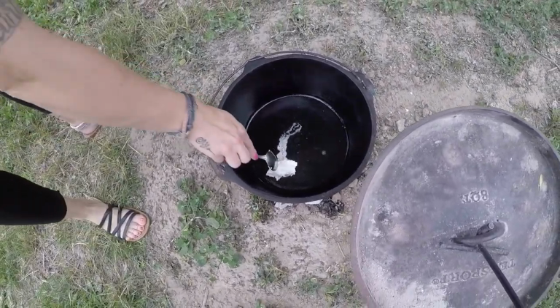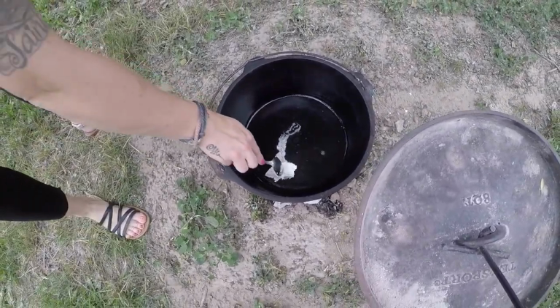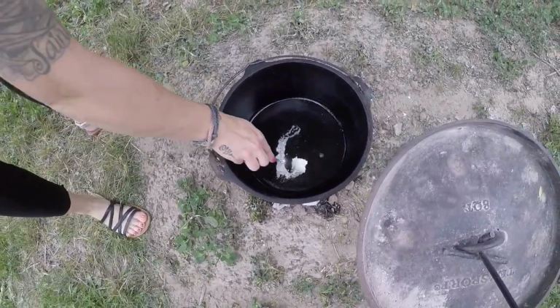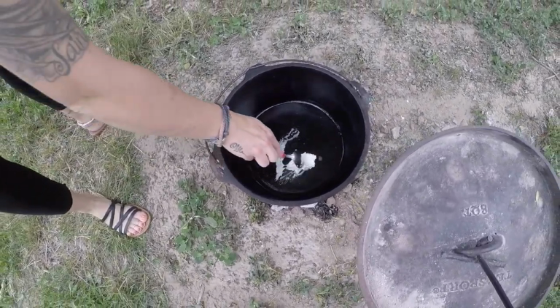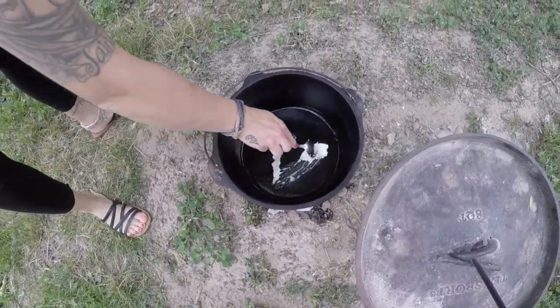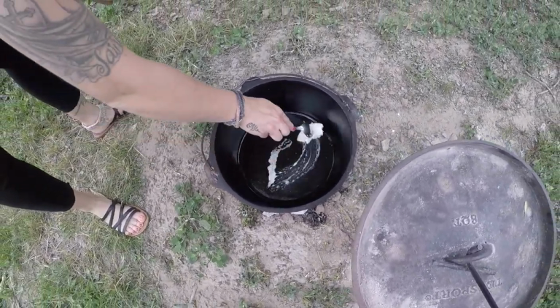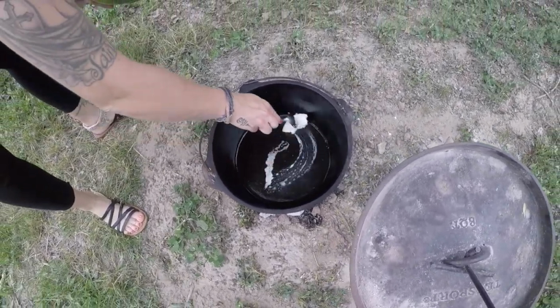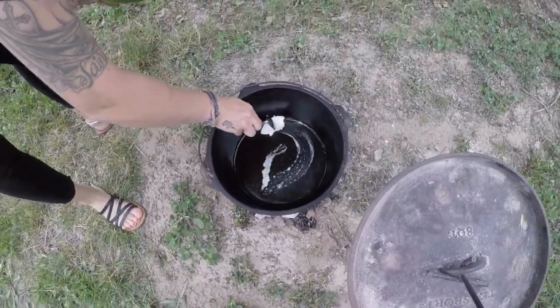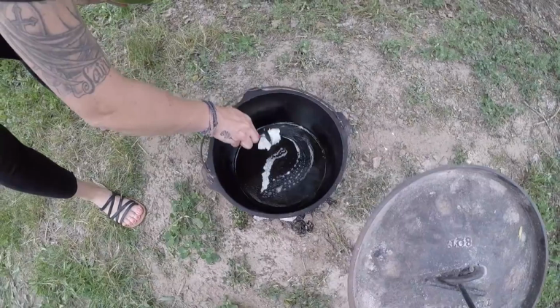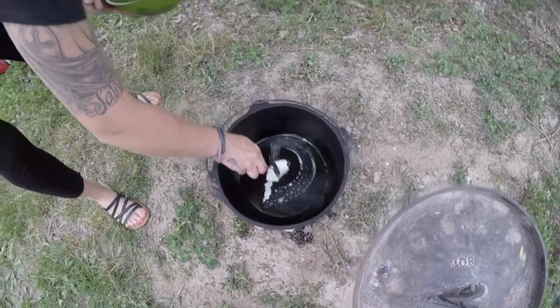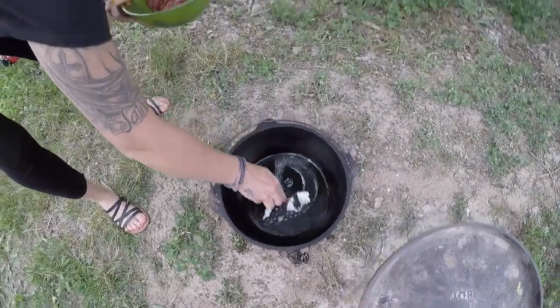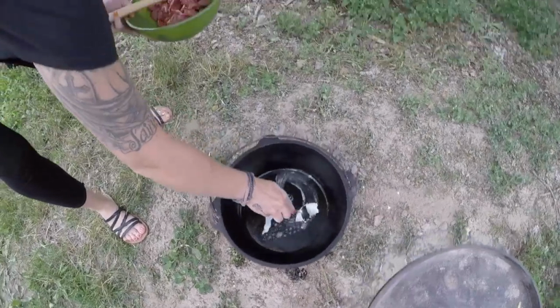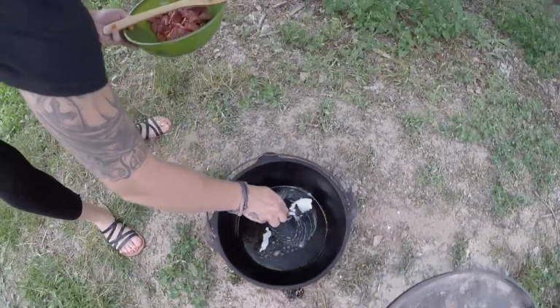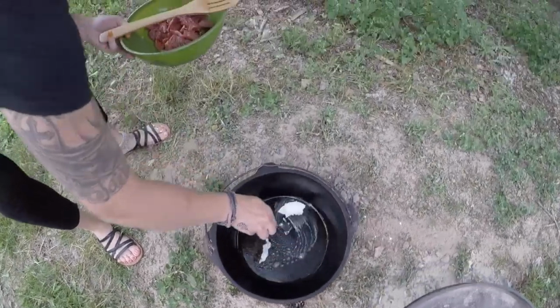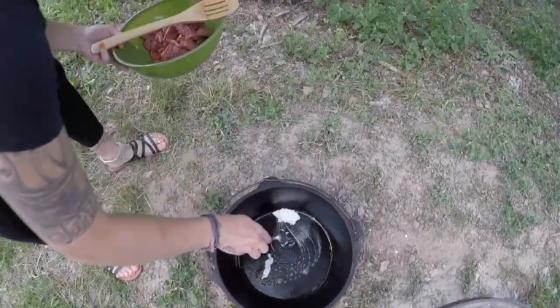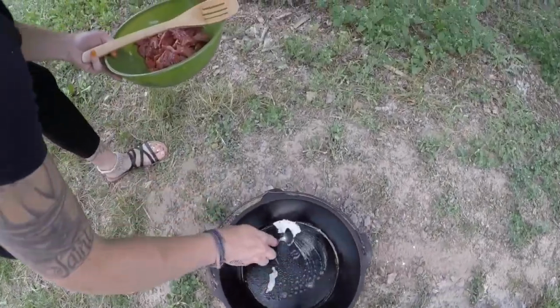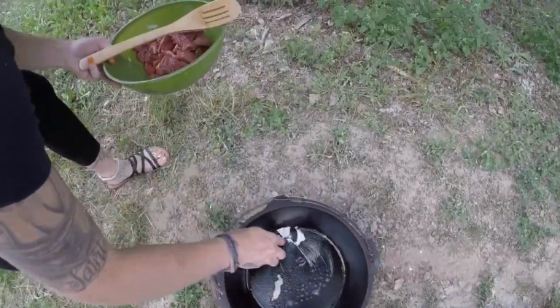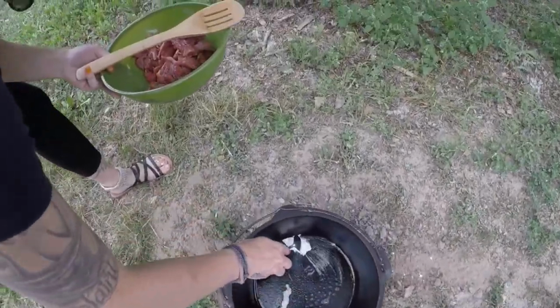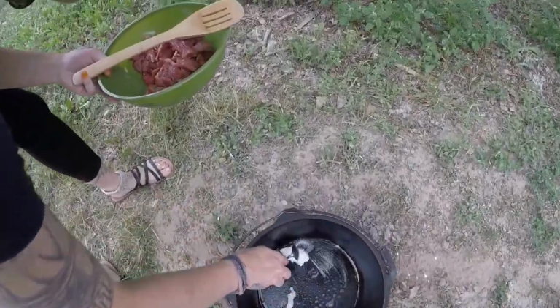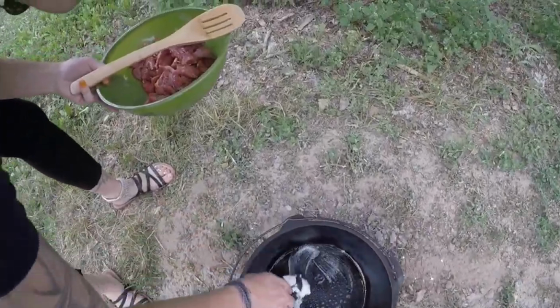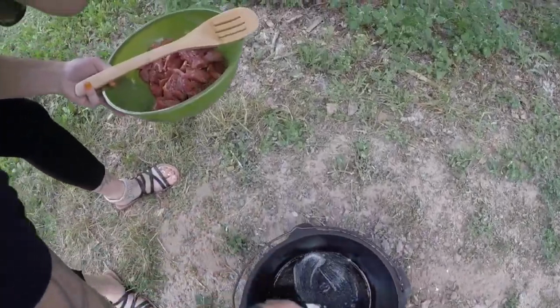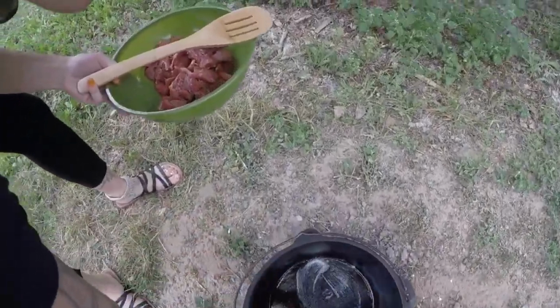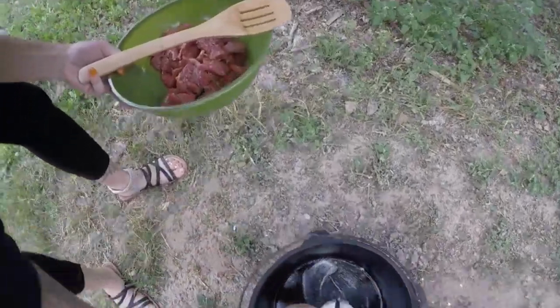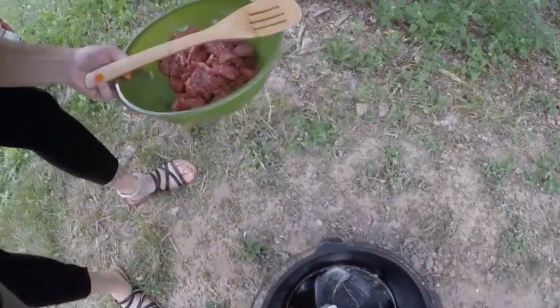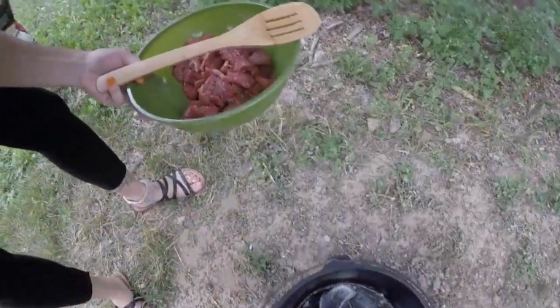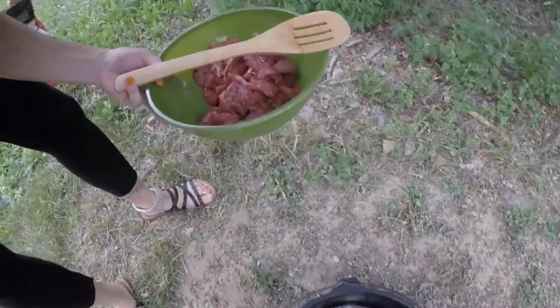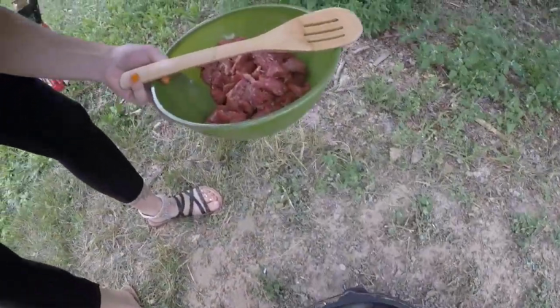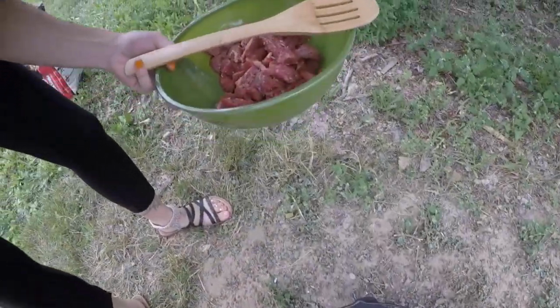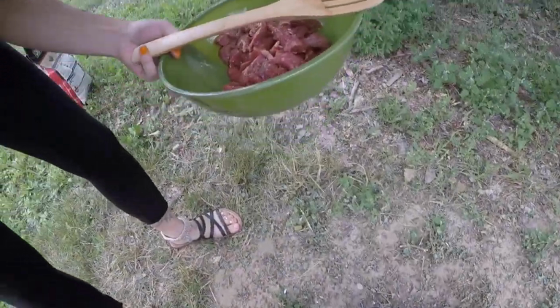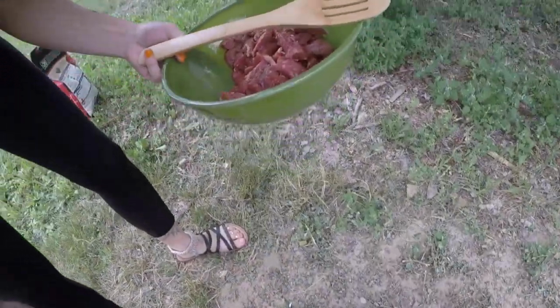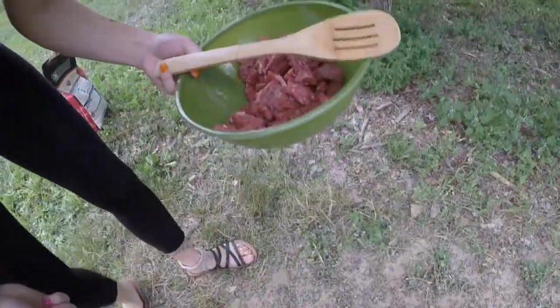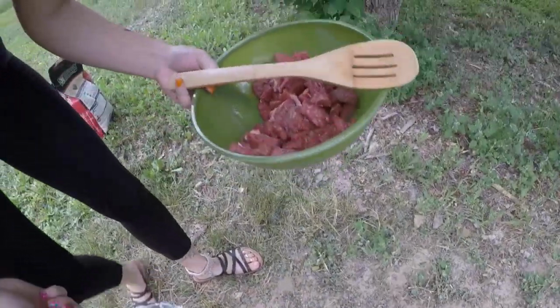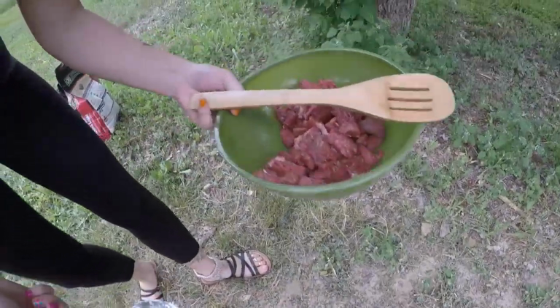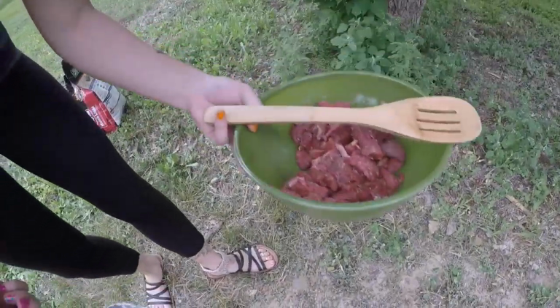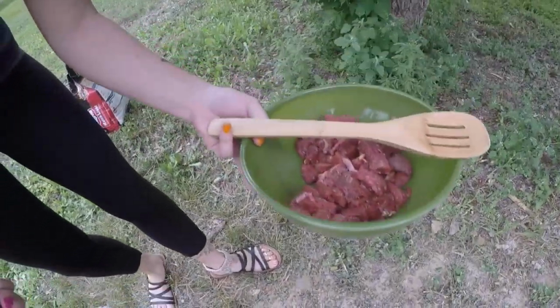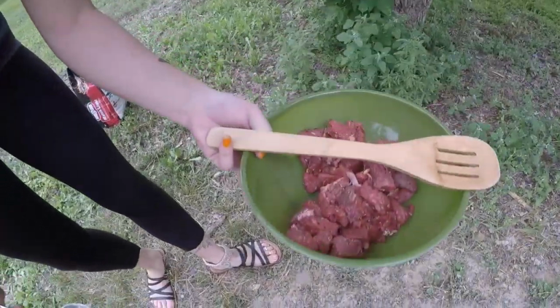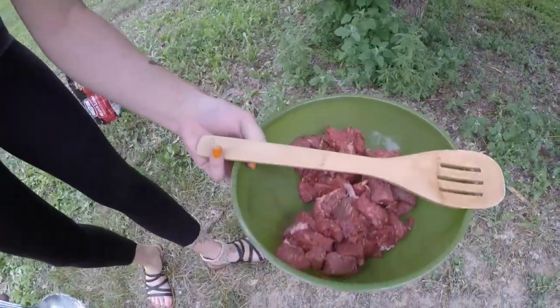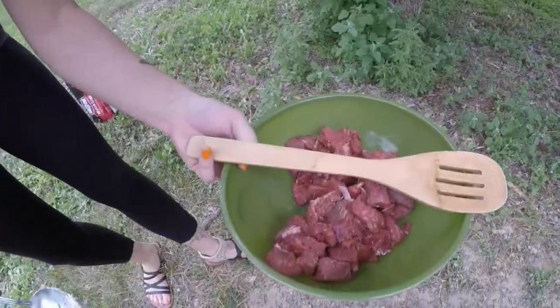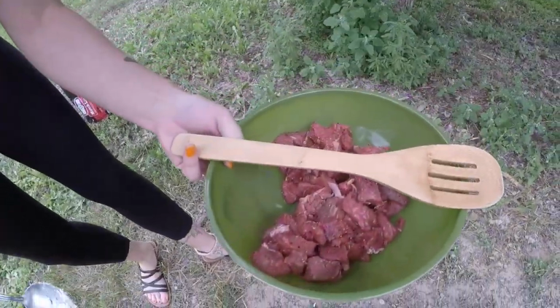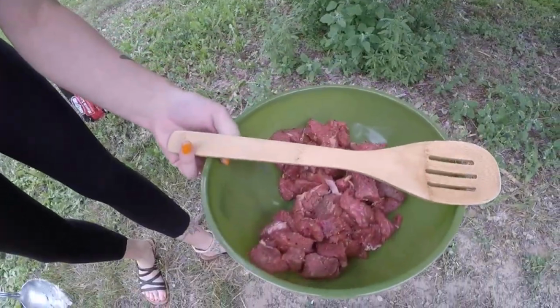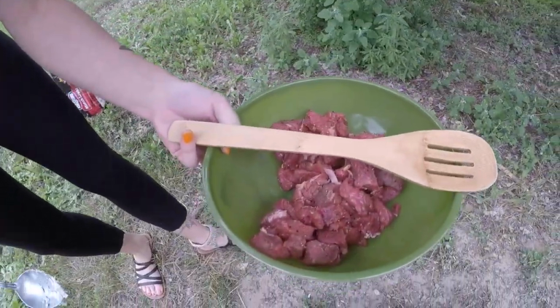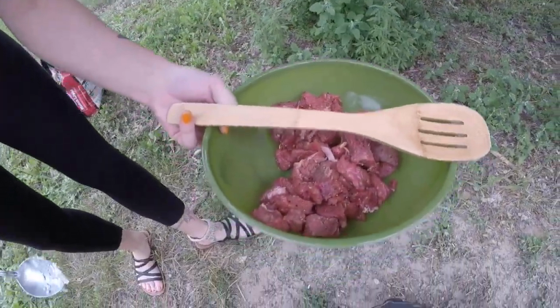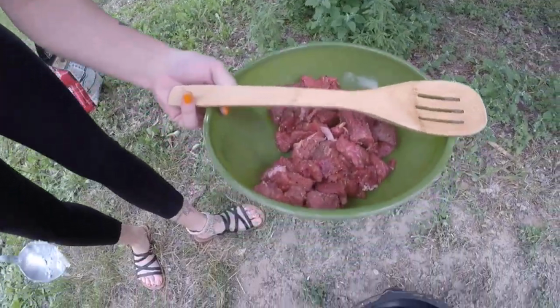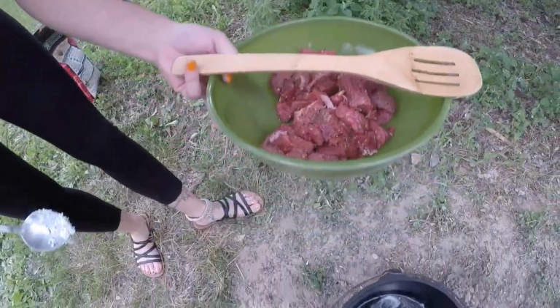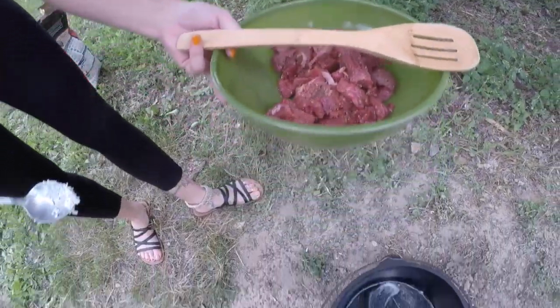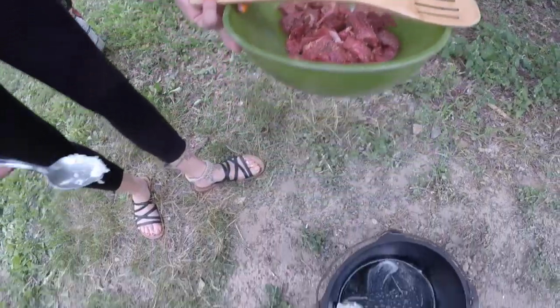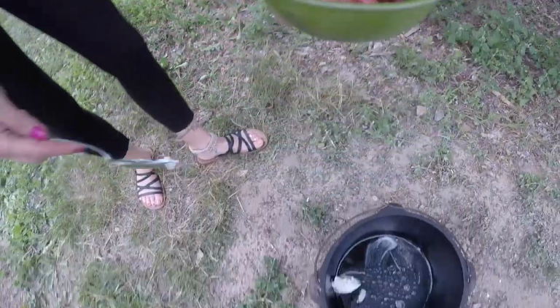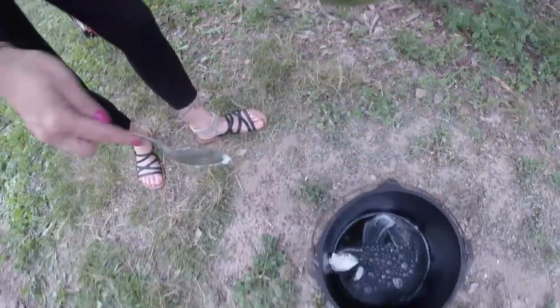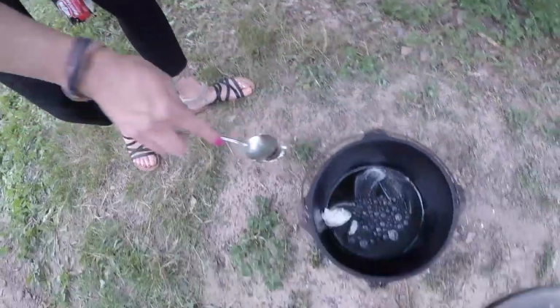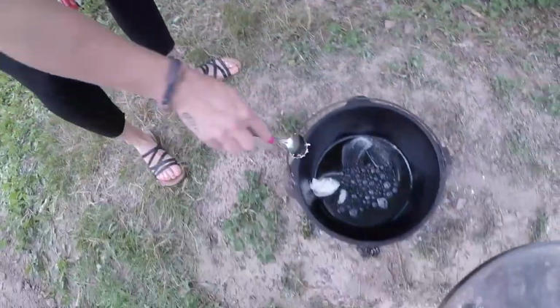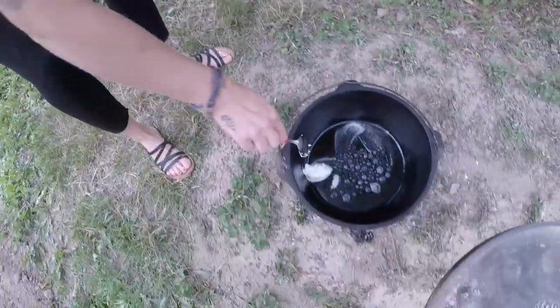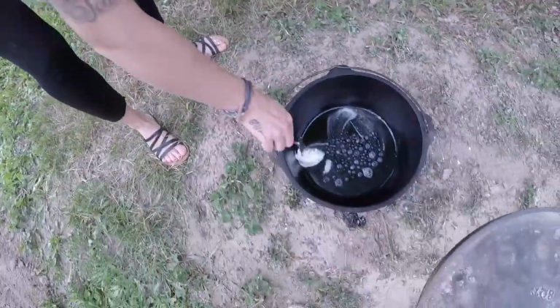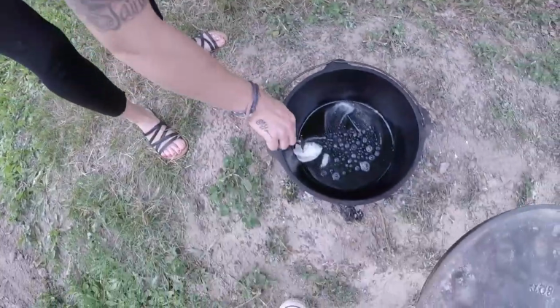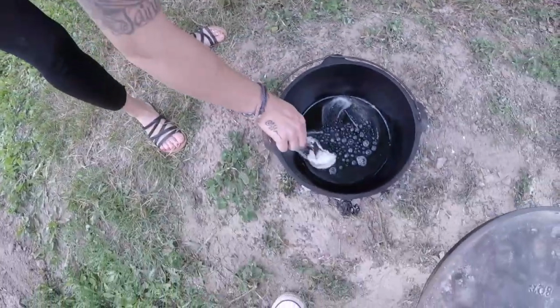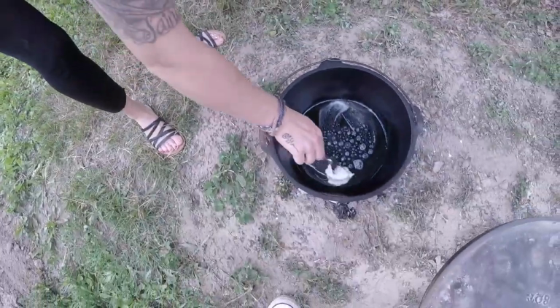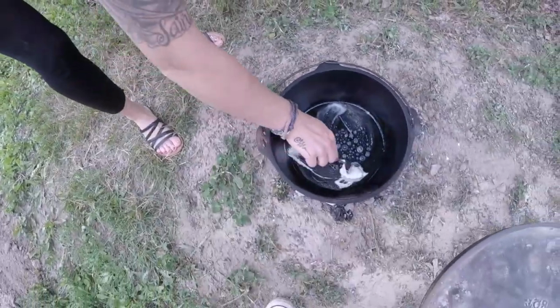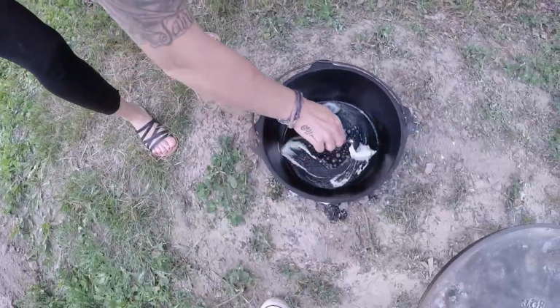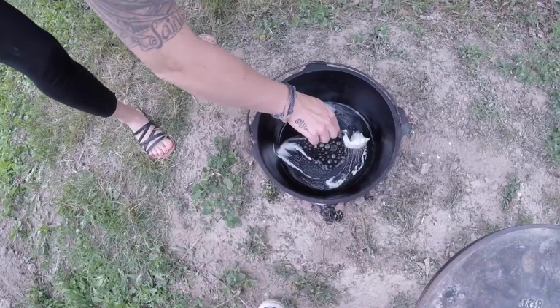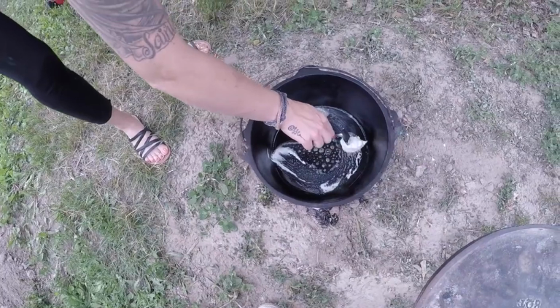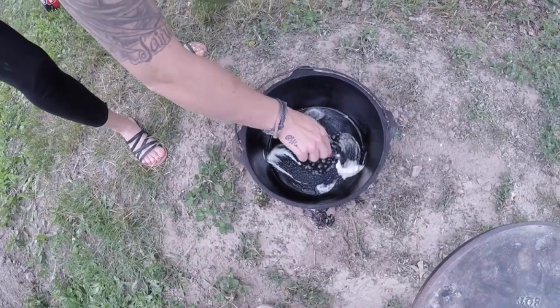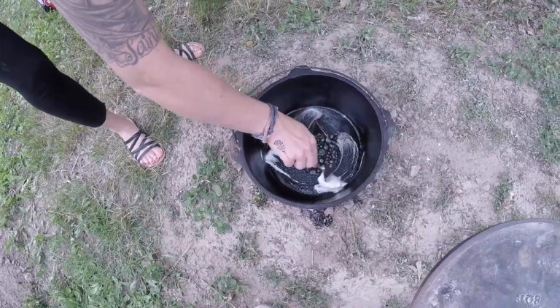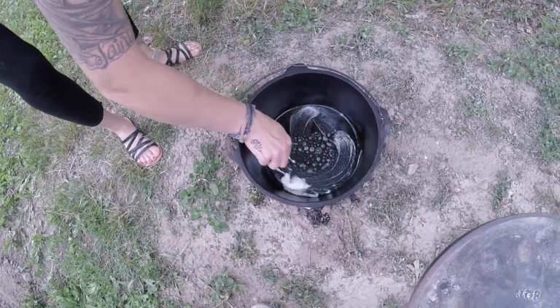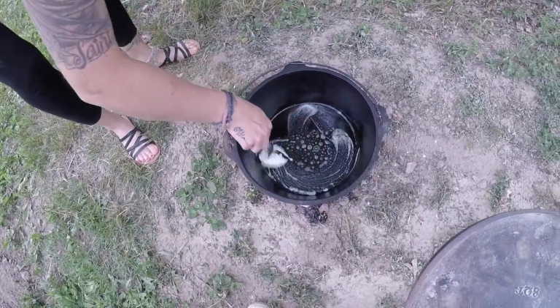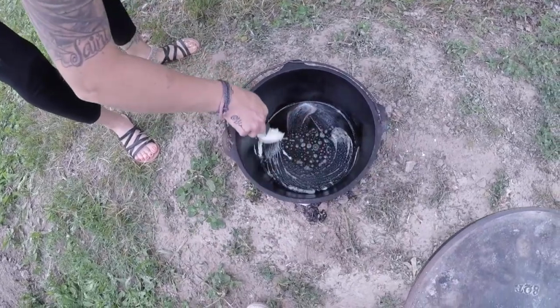And then we'll throw our steak on there and brown it up.